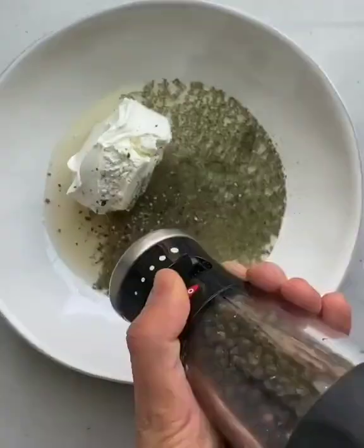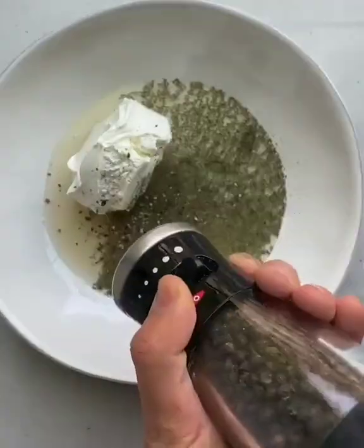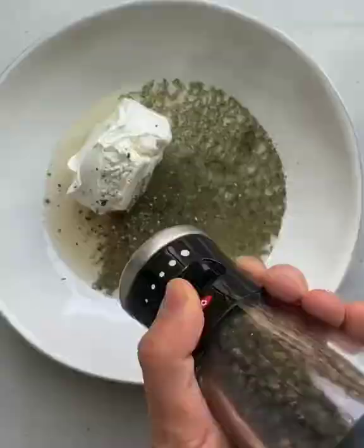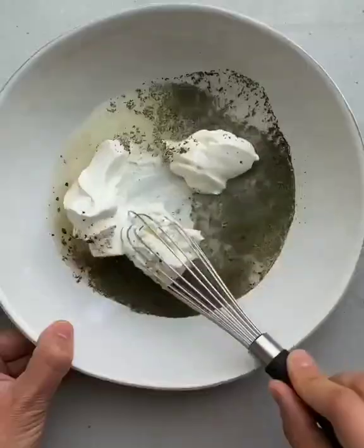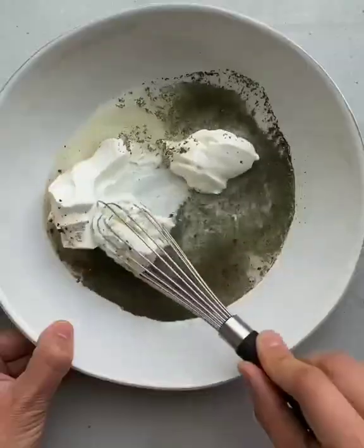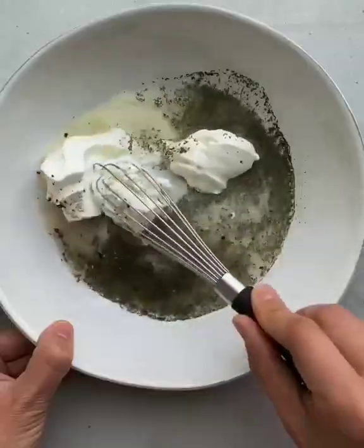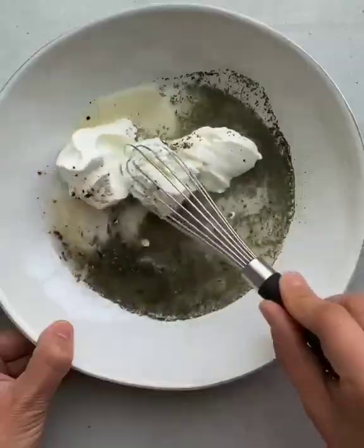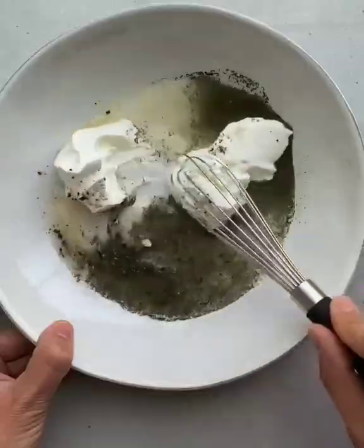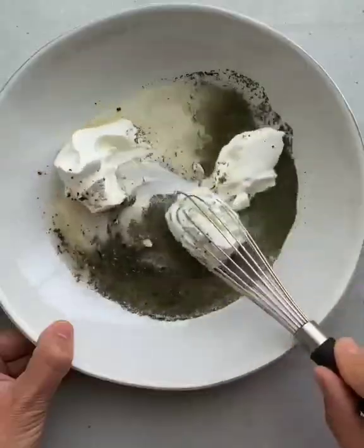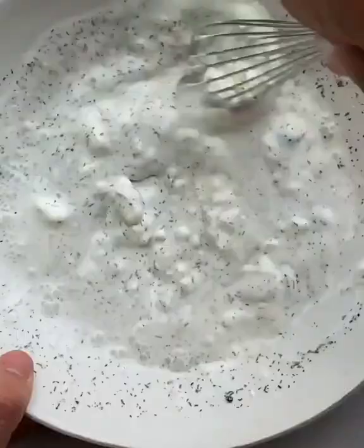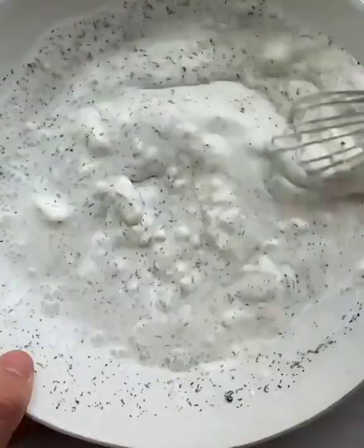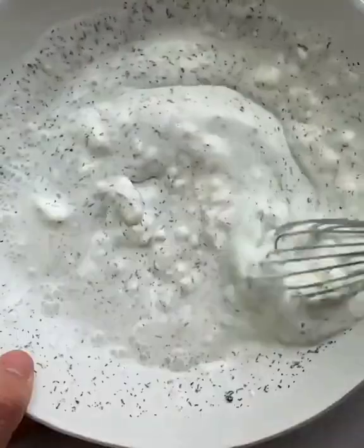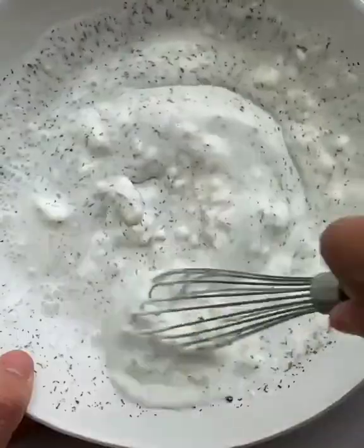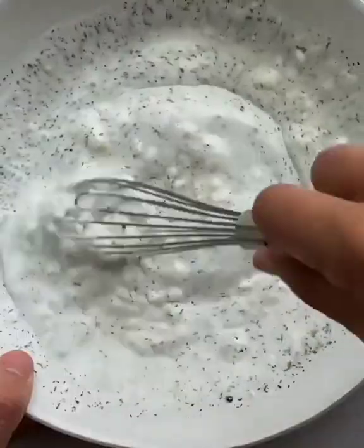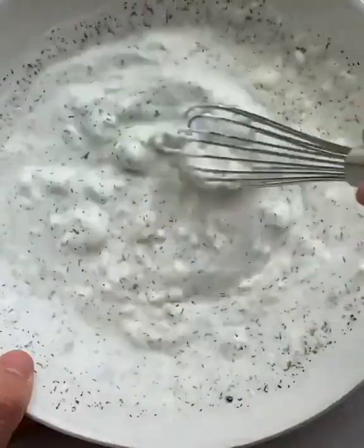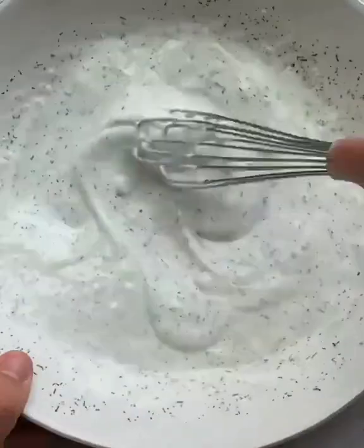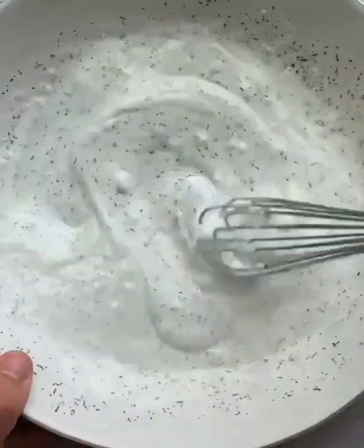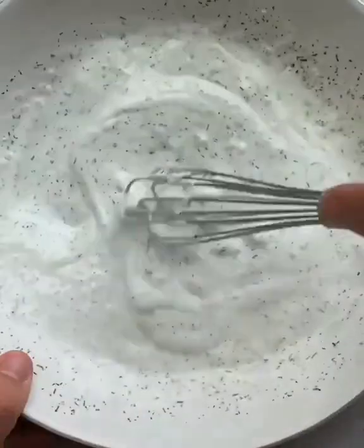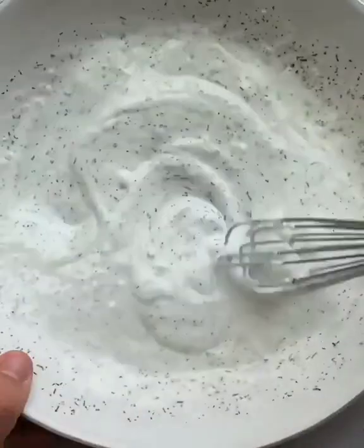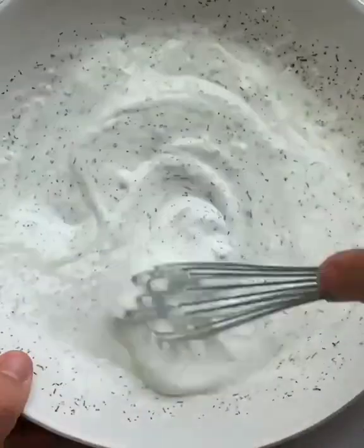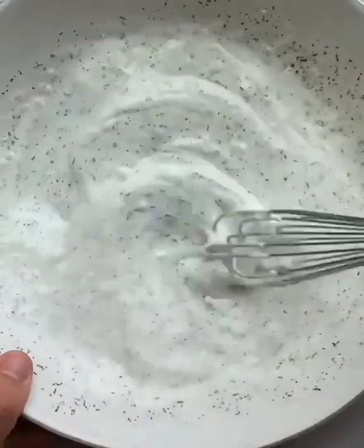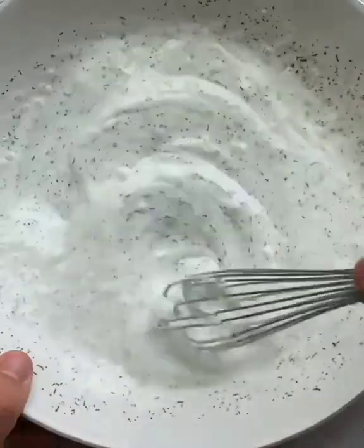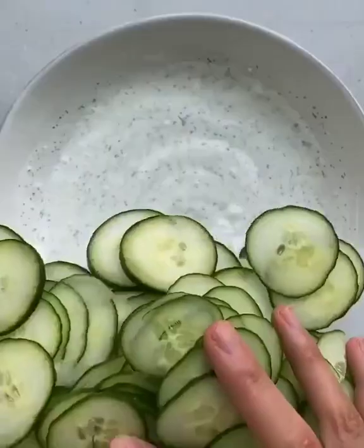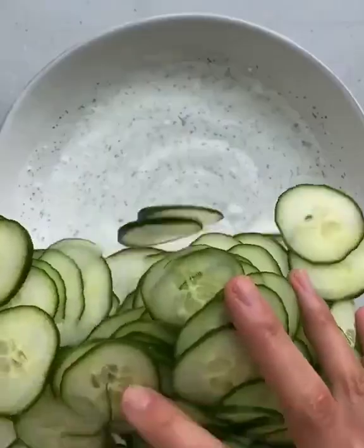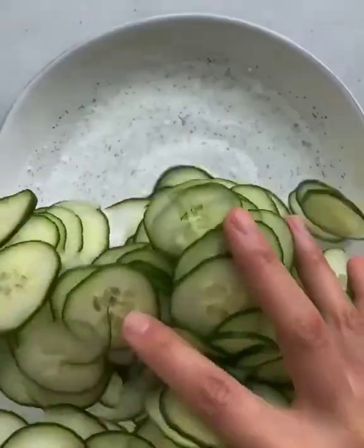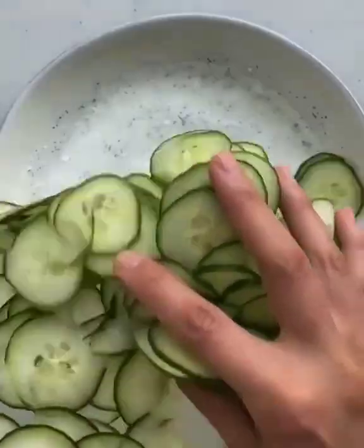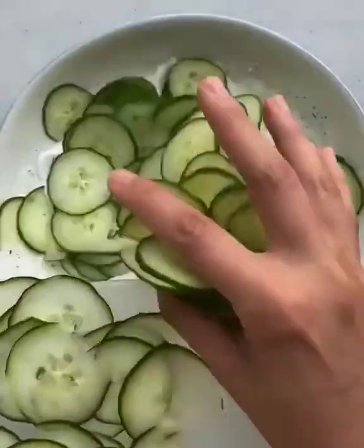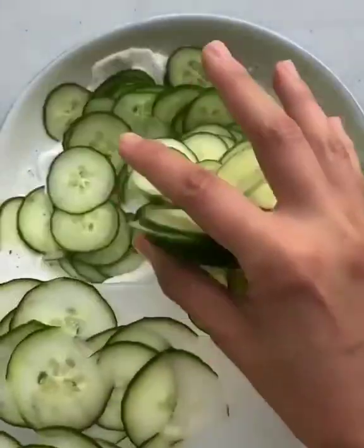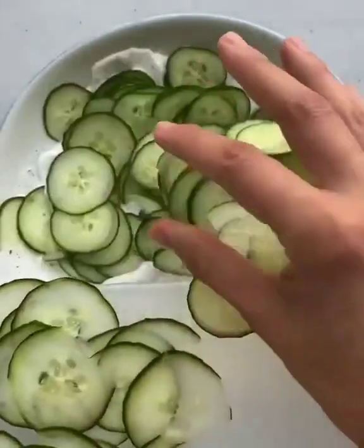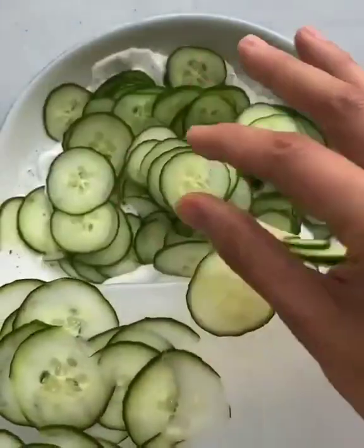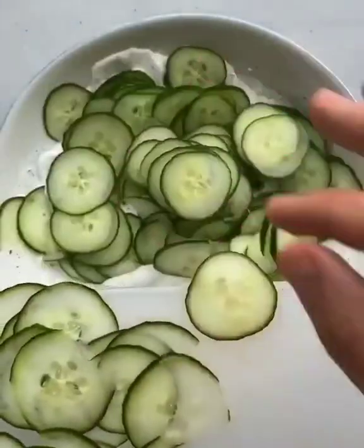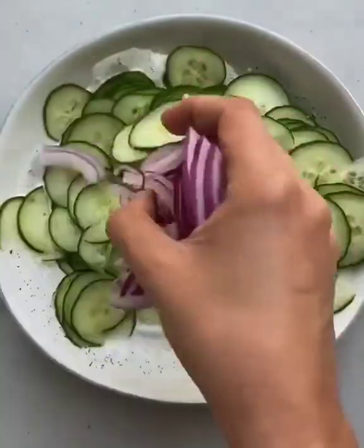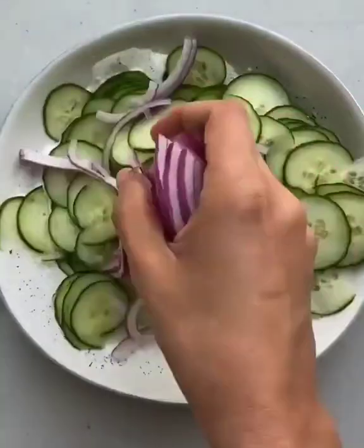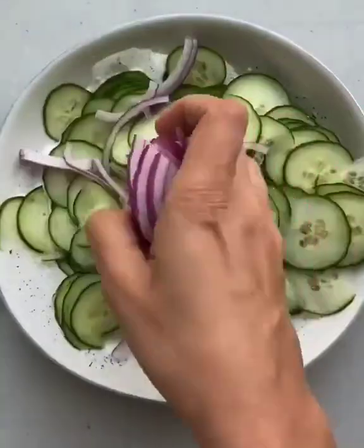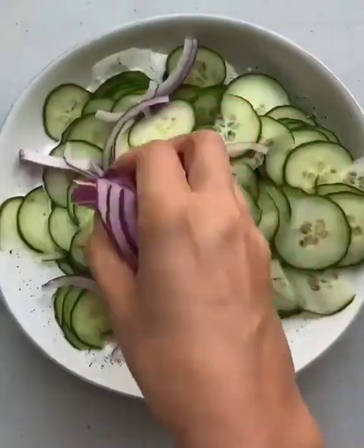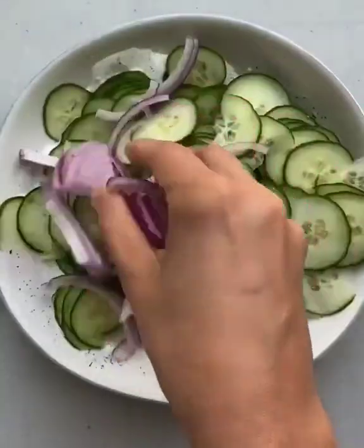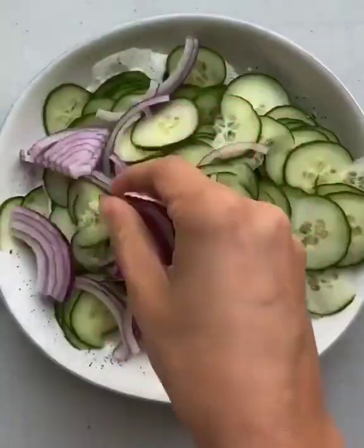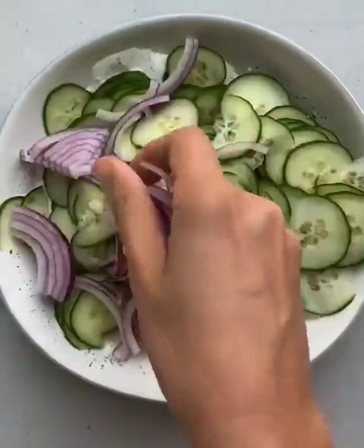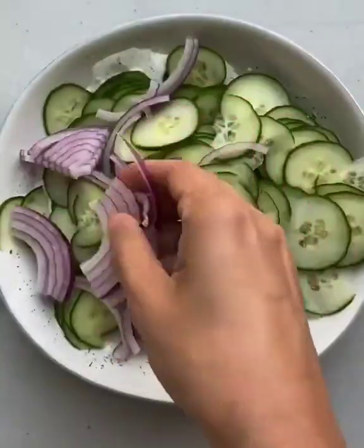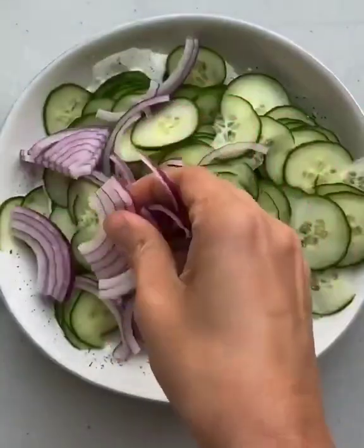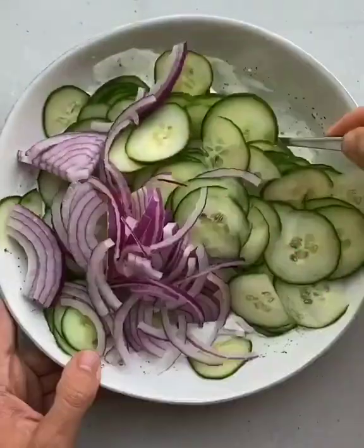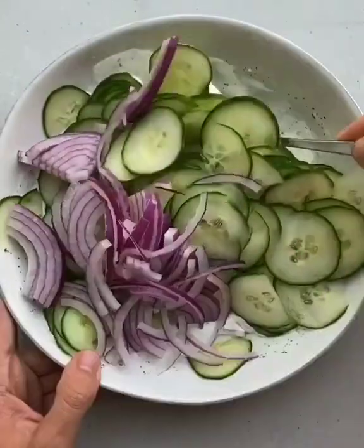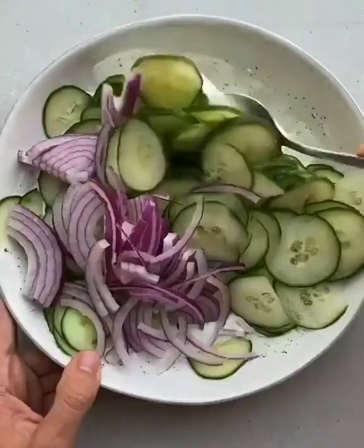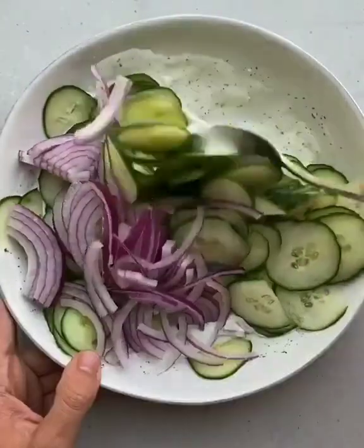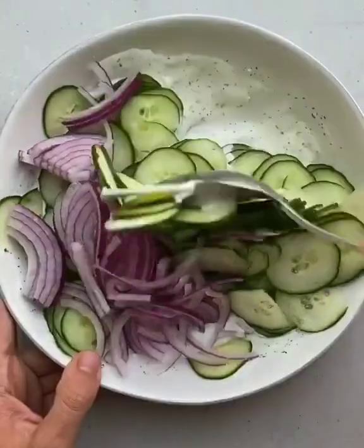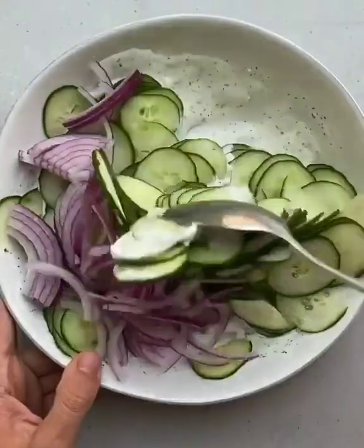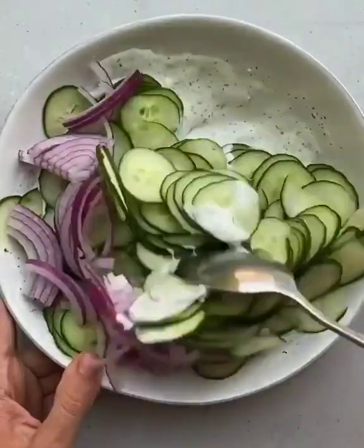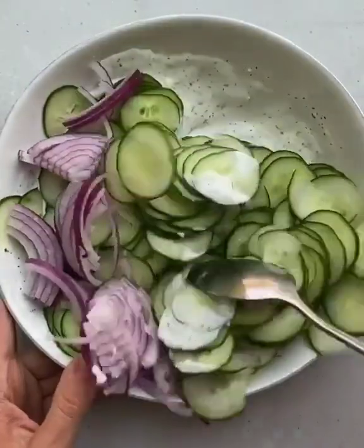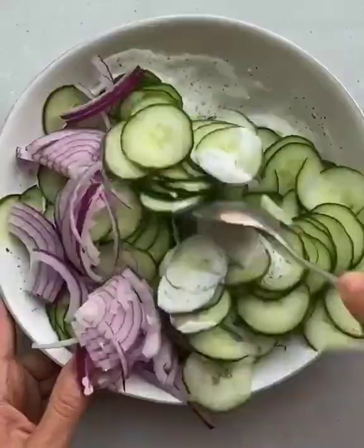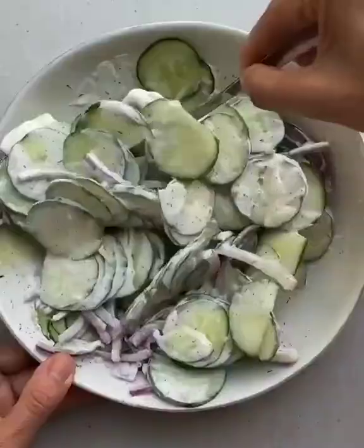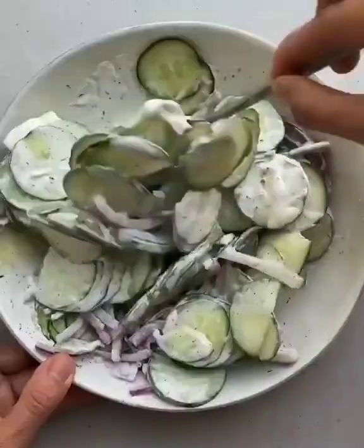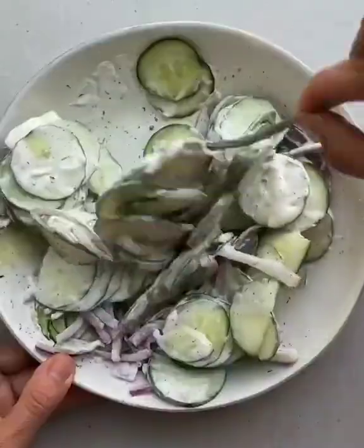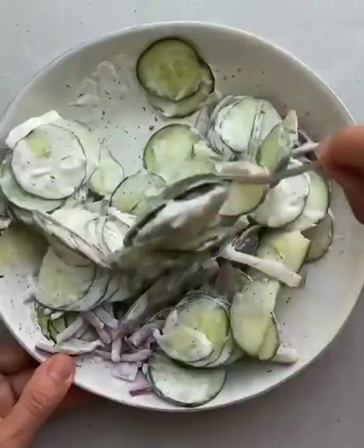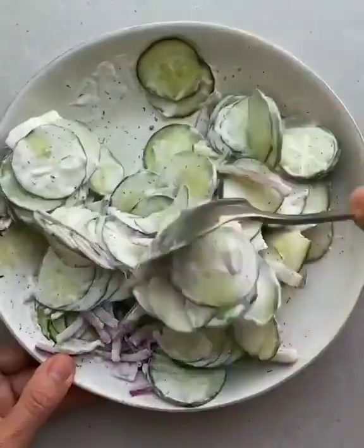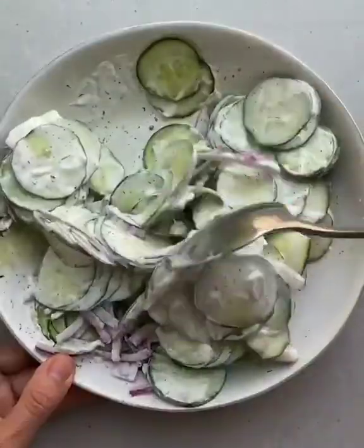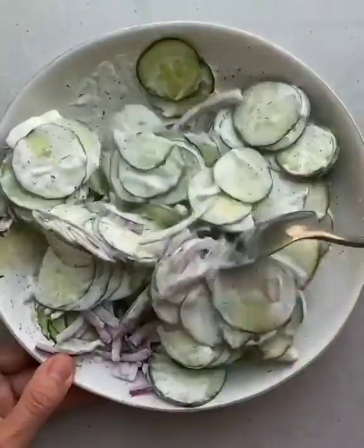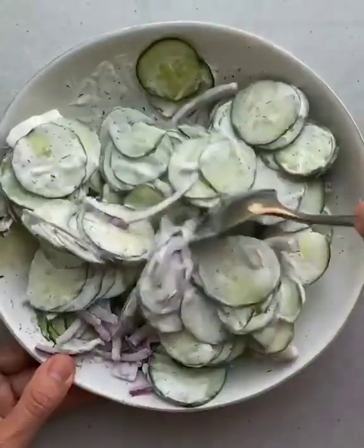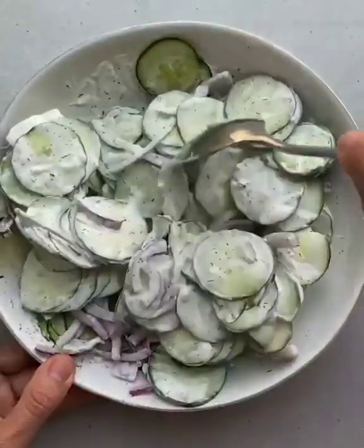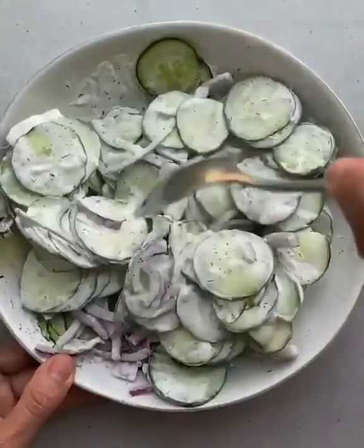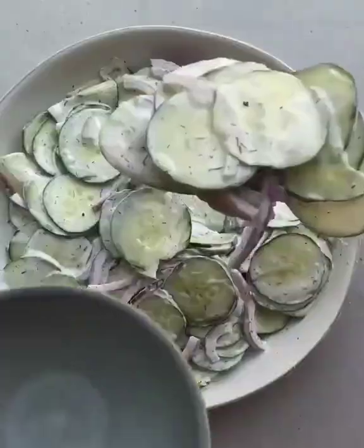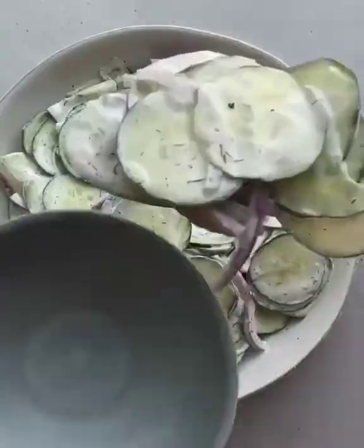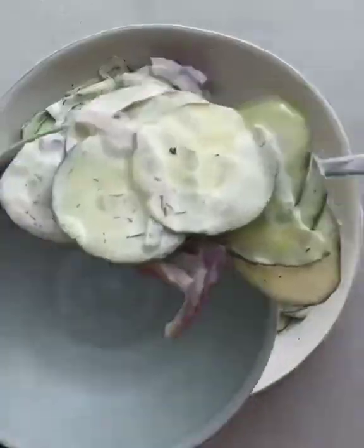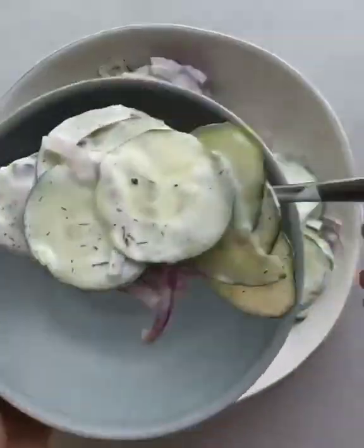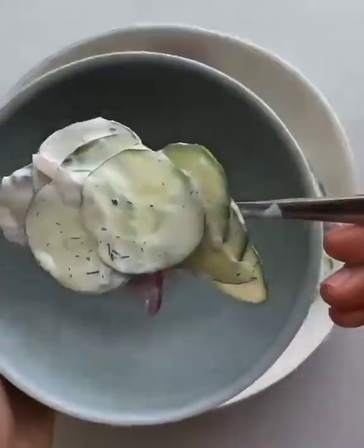Add a little sugar if you'd like, some vinegar, dill, salt and pepper. Then whisk, and add the cucumbers and a little red onion for an added crunch.